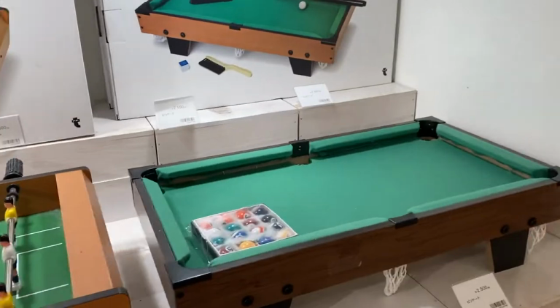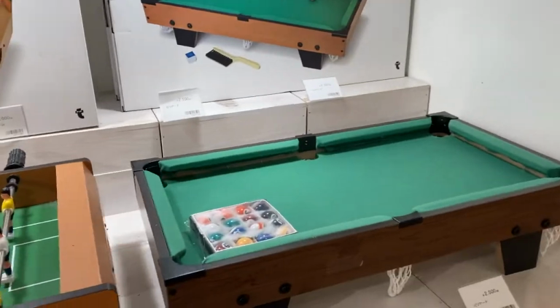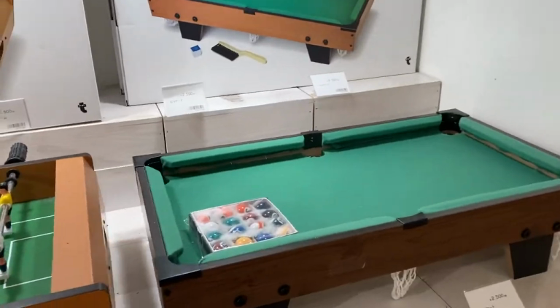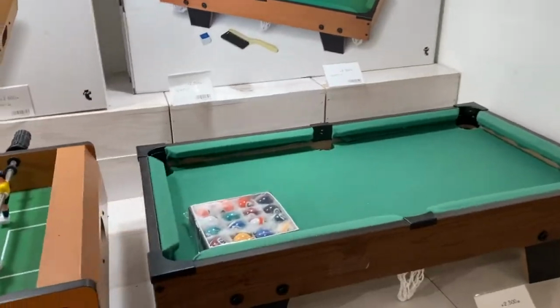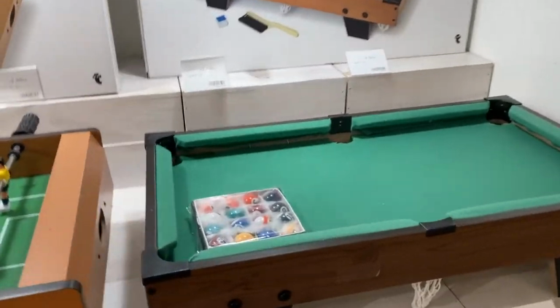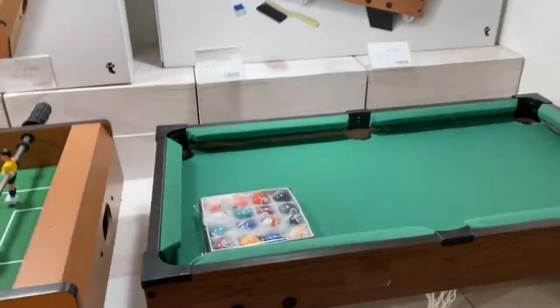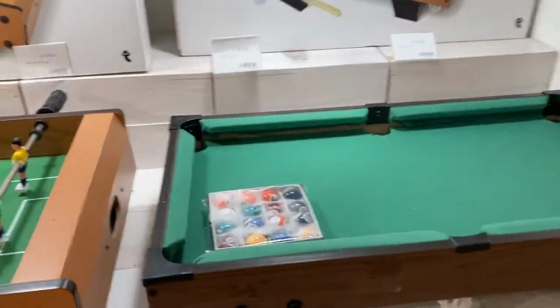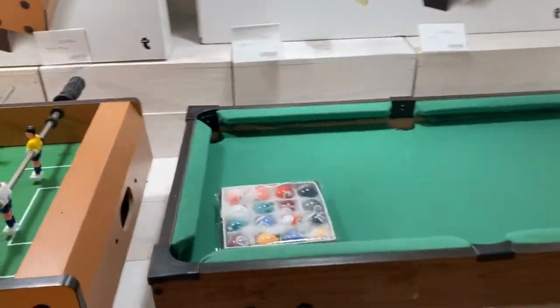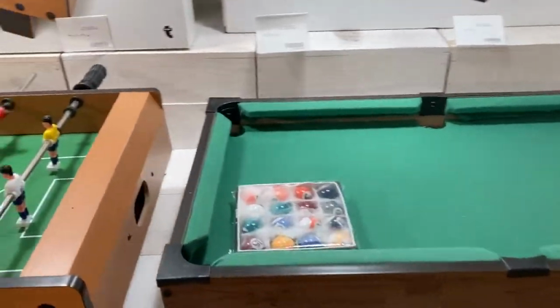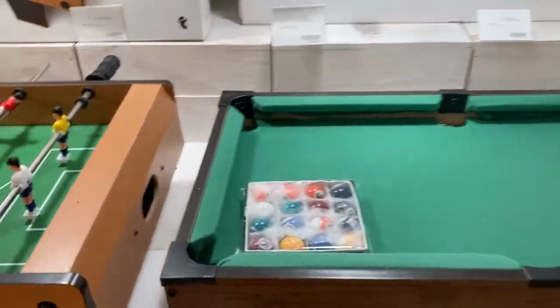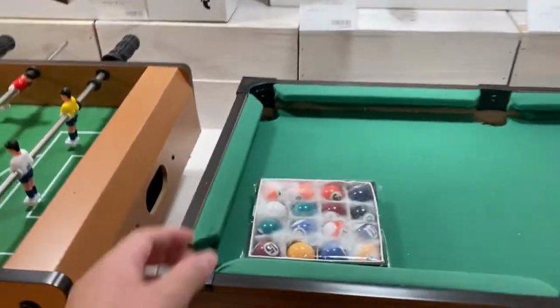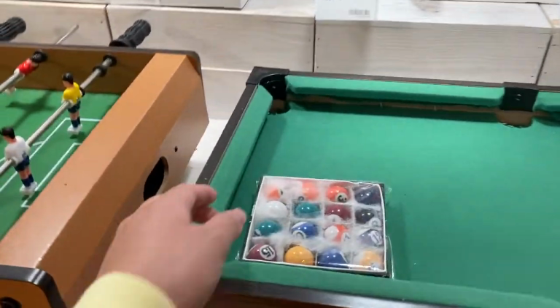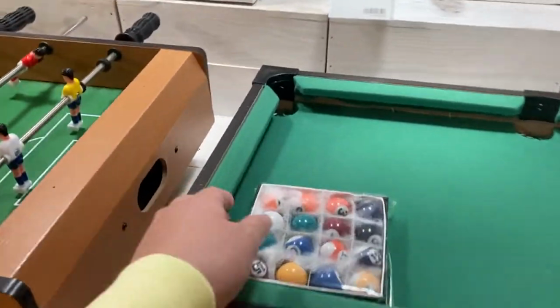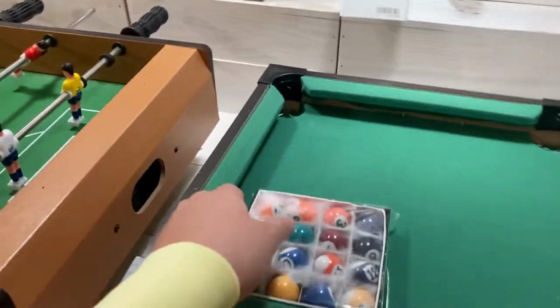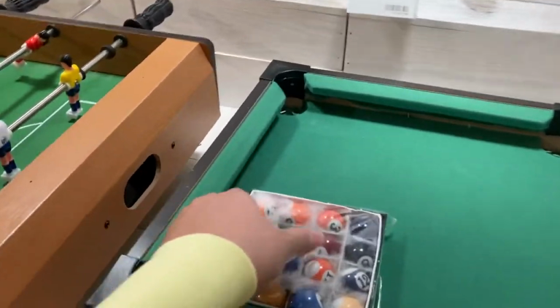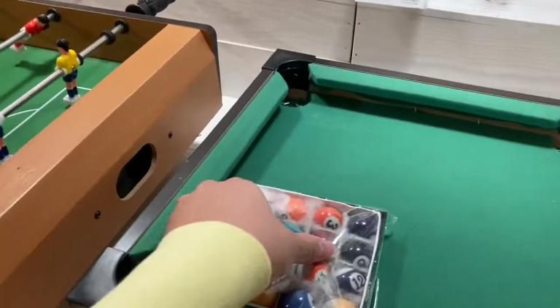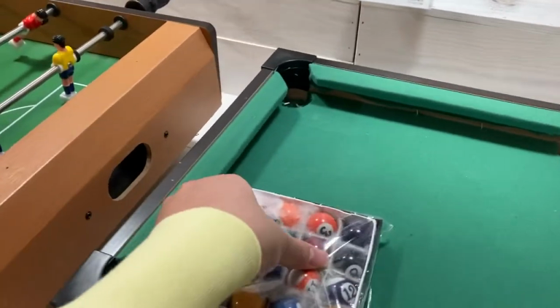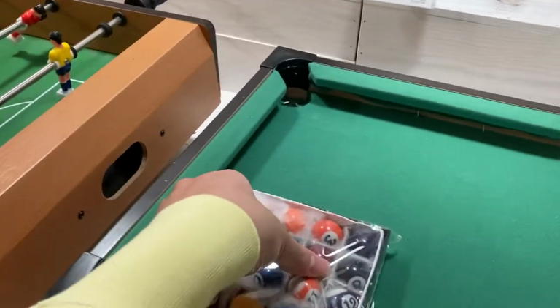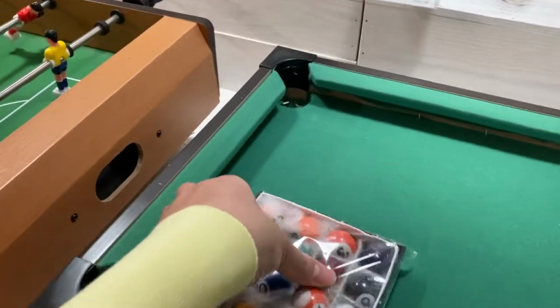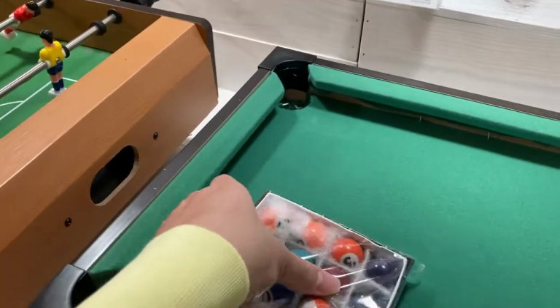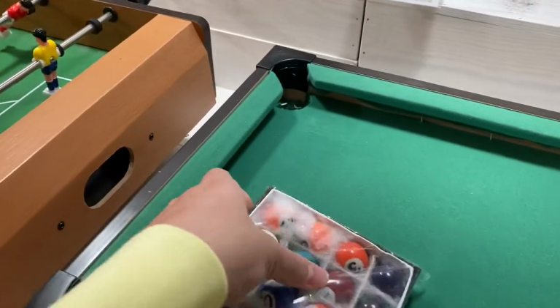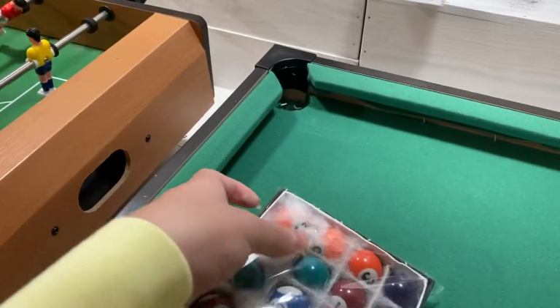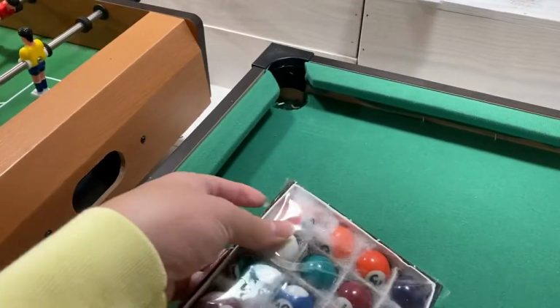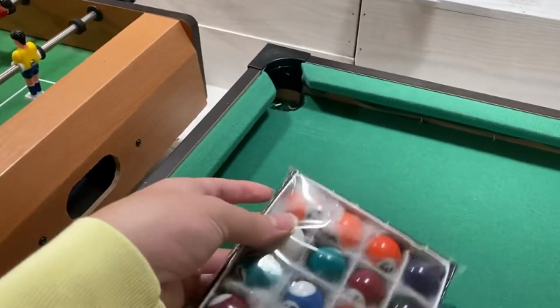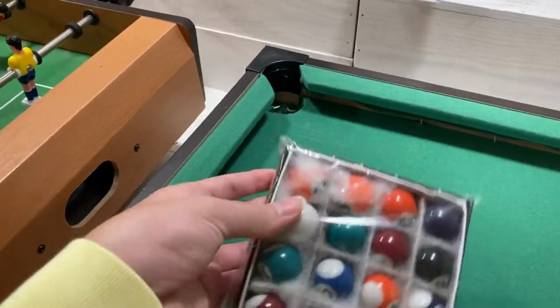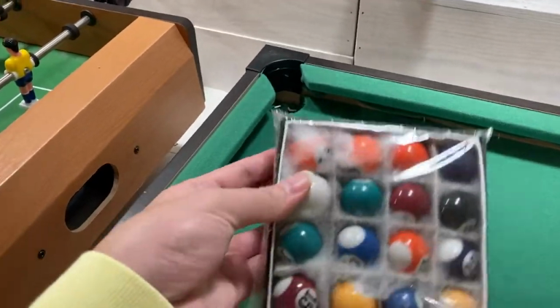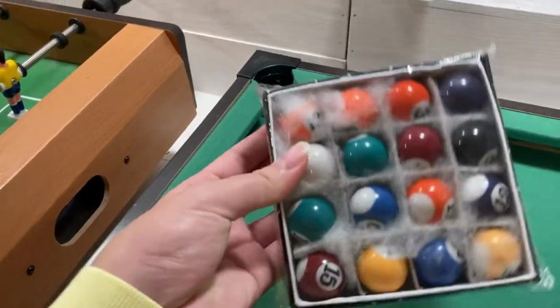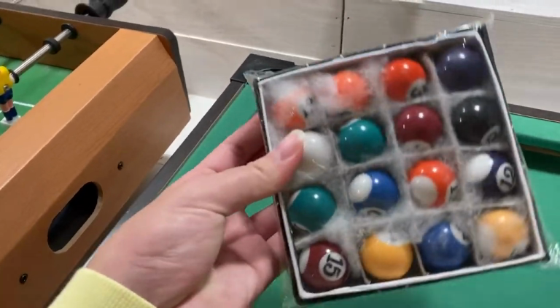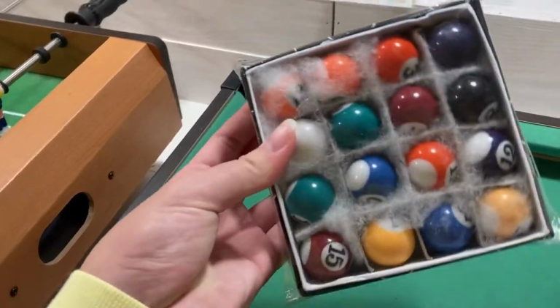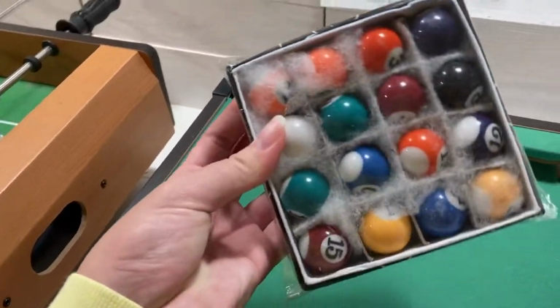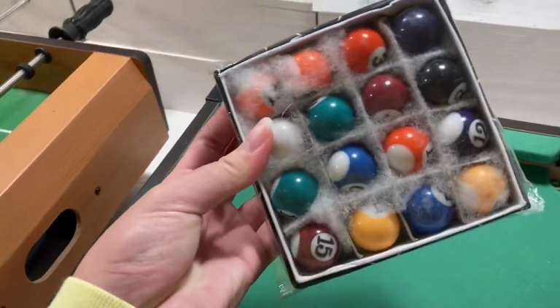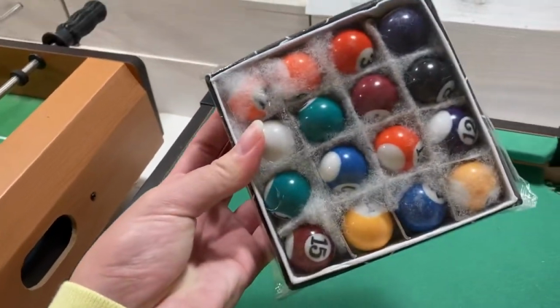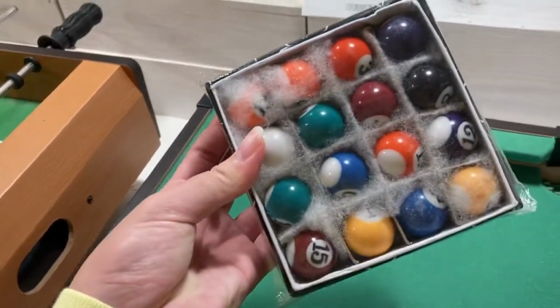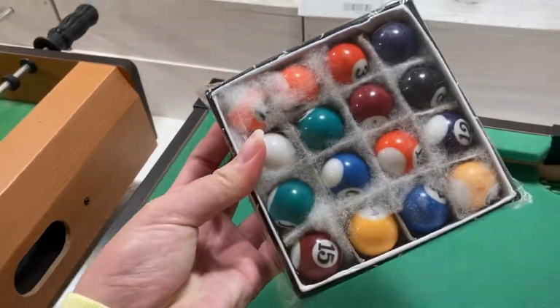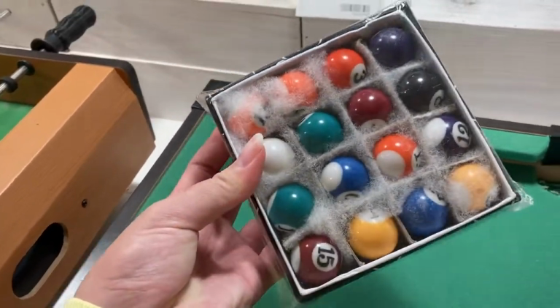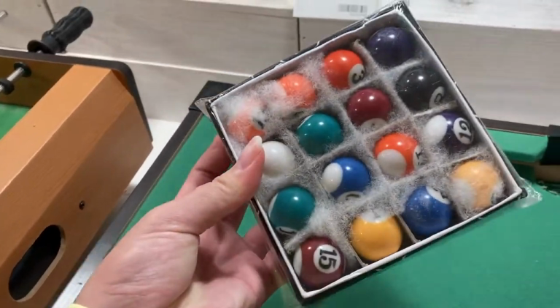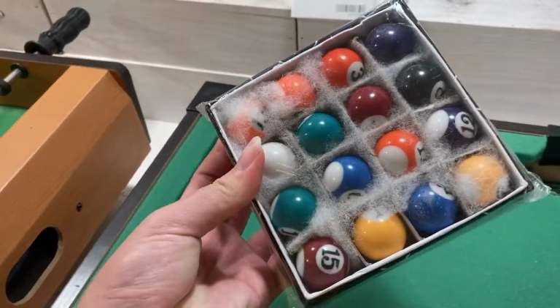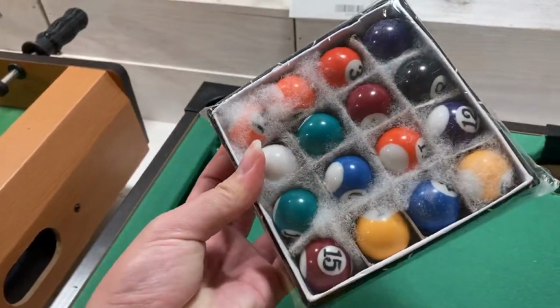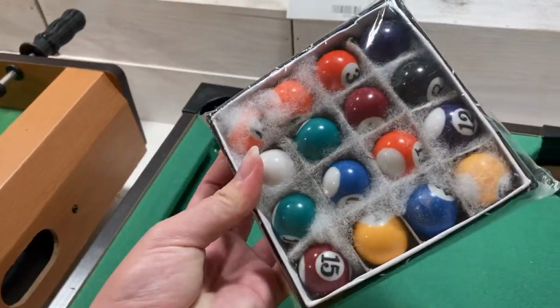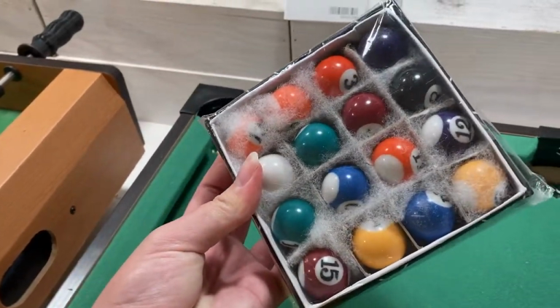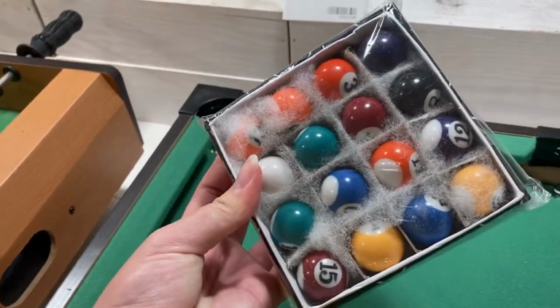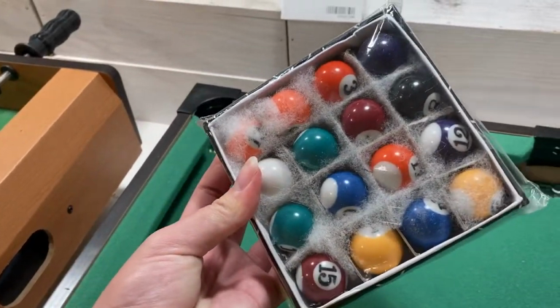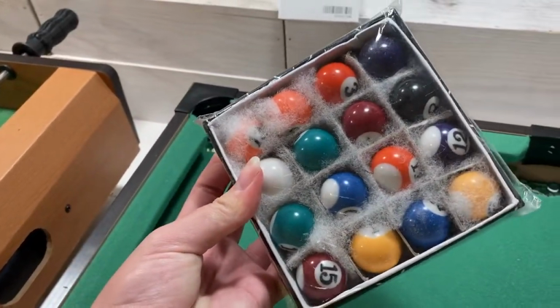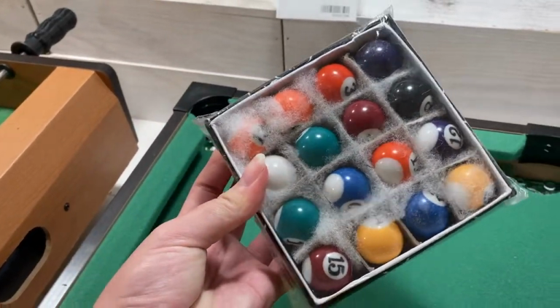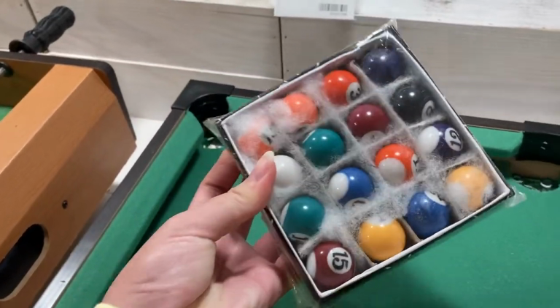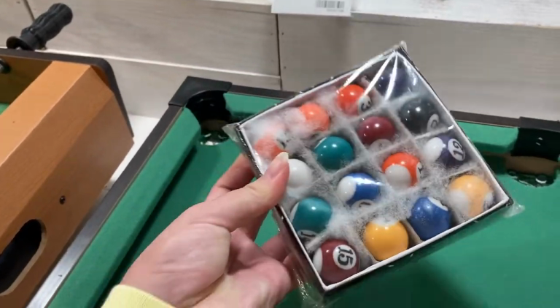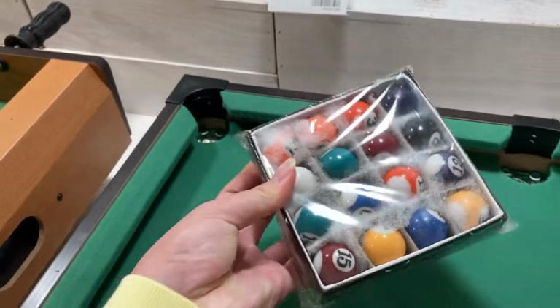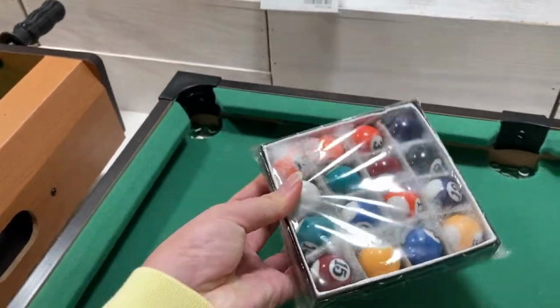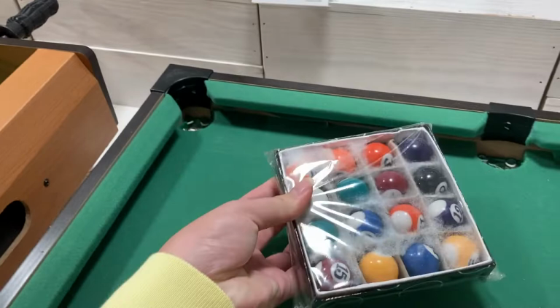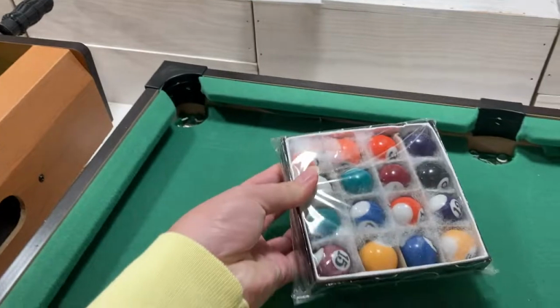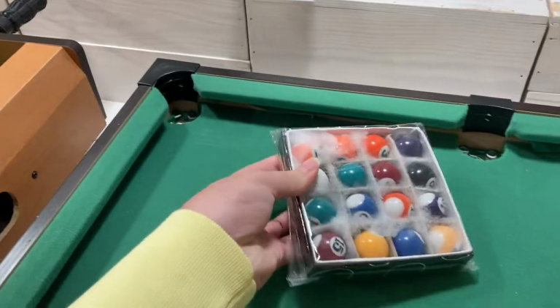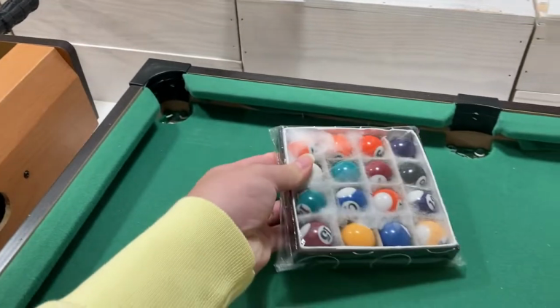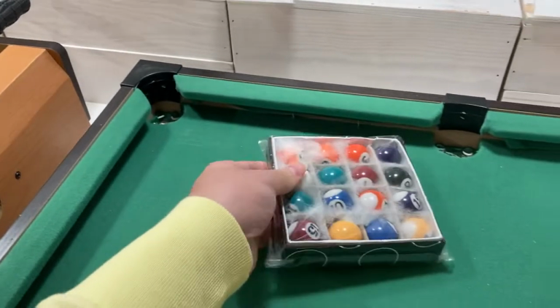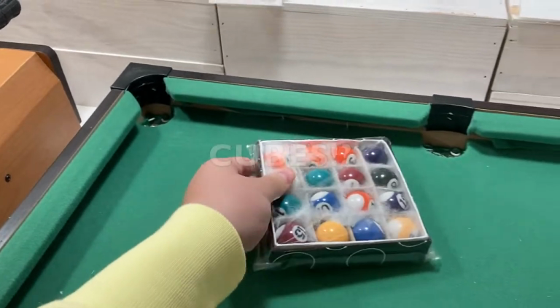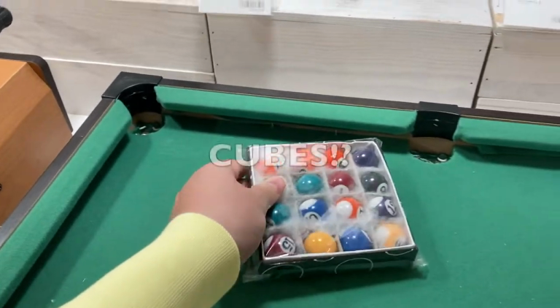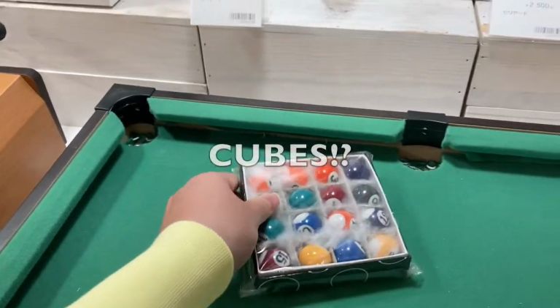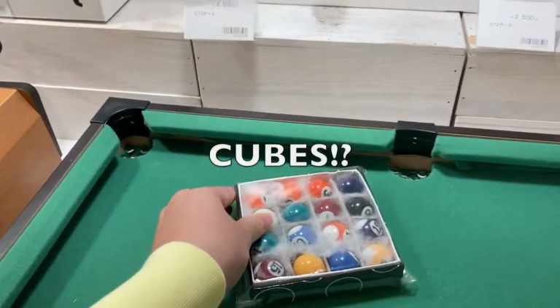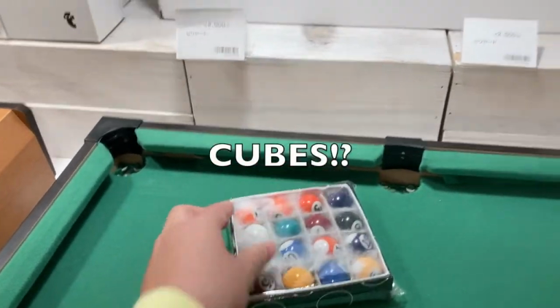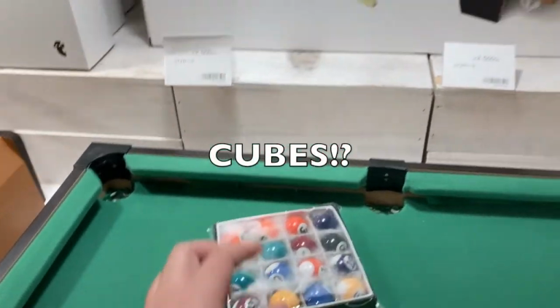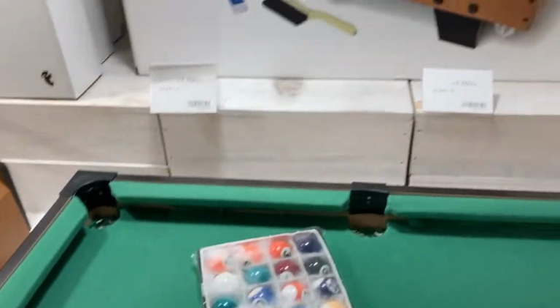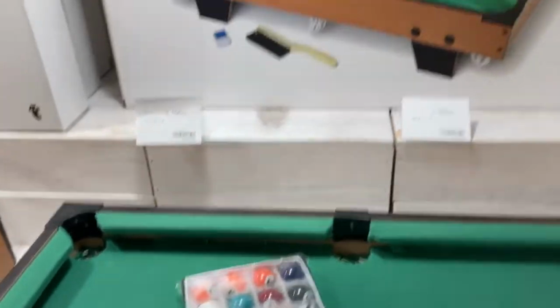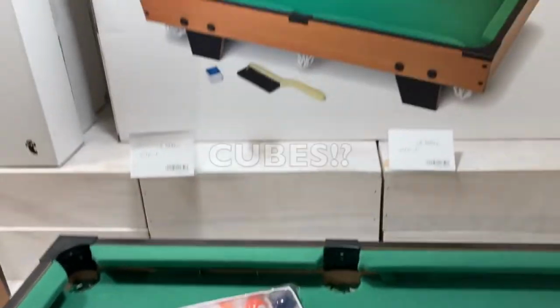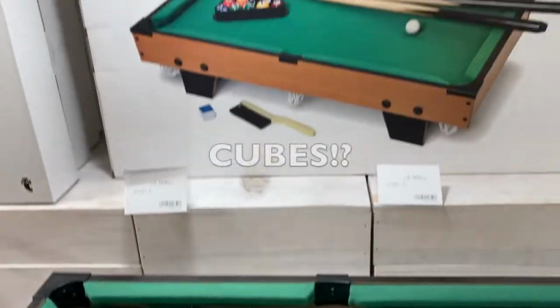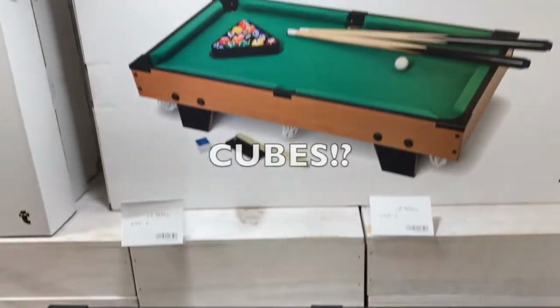Are they quite legitimate looking pool balls? Pool balls? Is that what they're called? Cubes. Cubes.